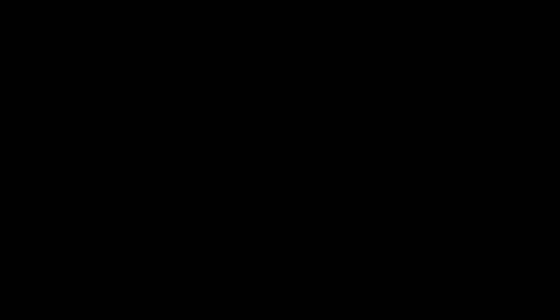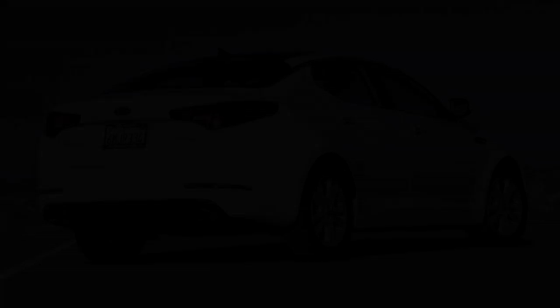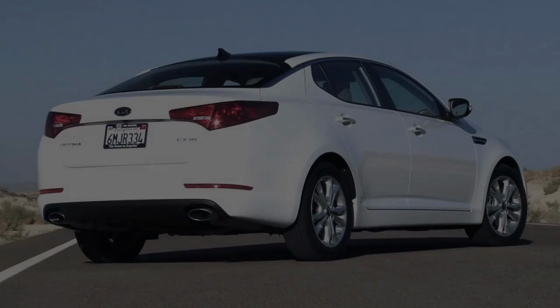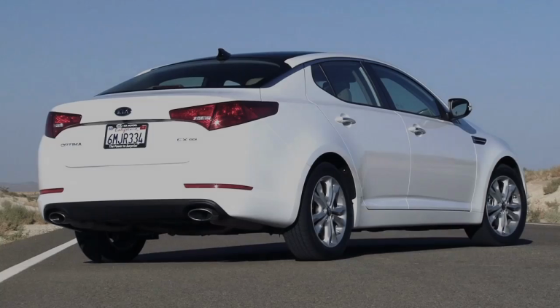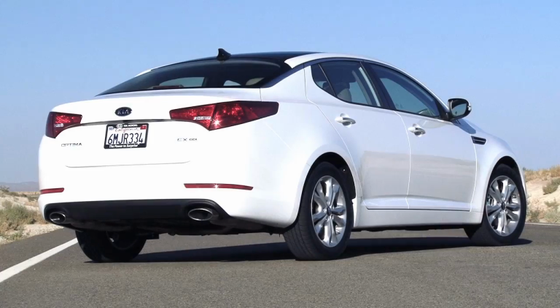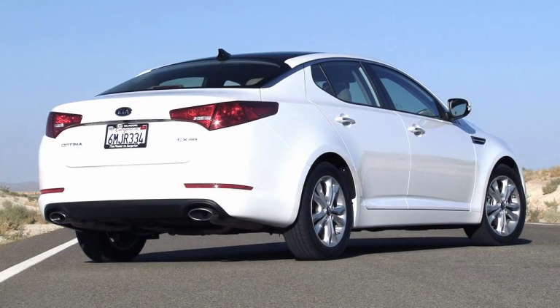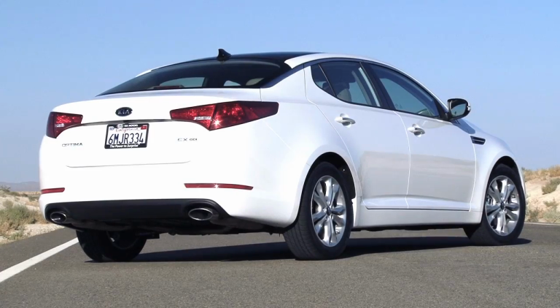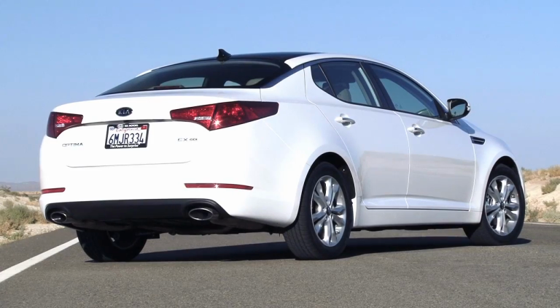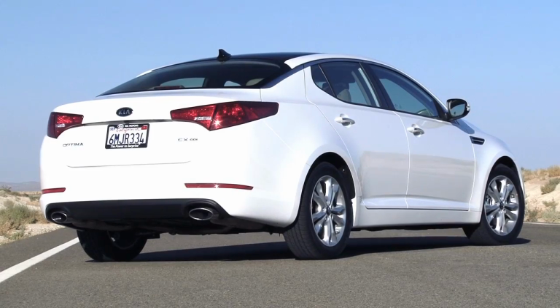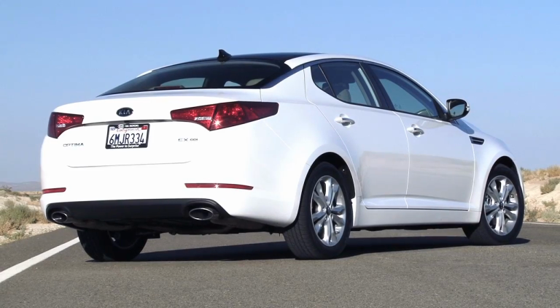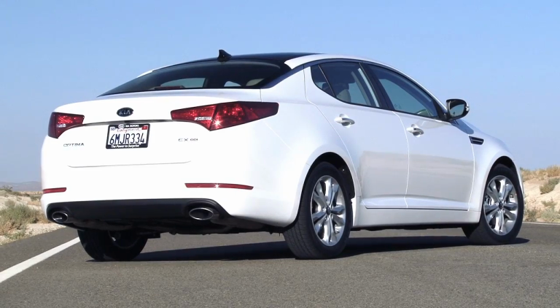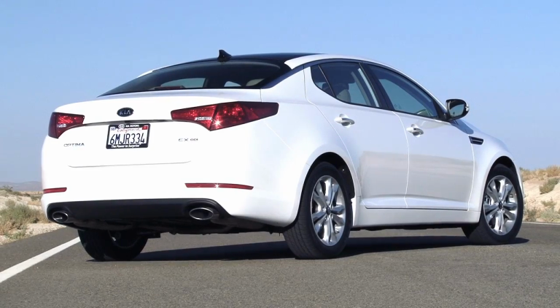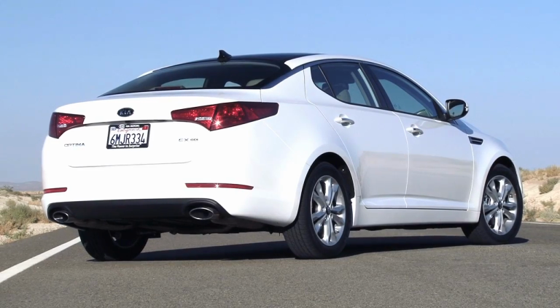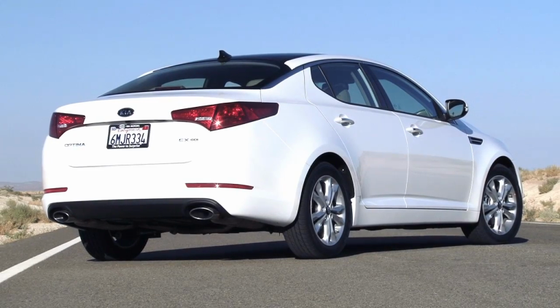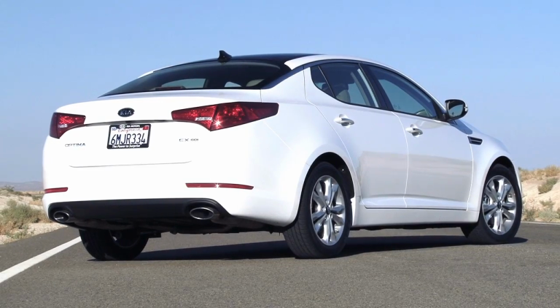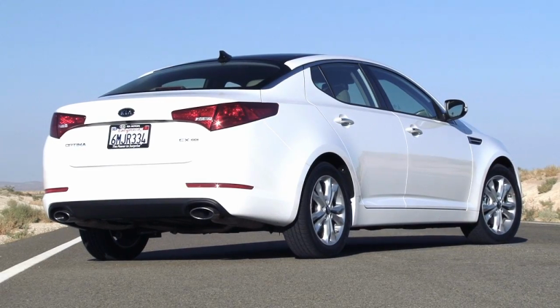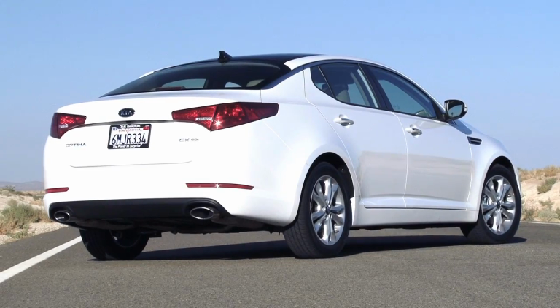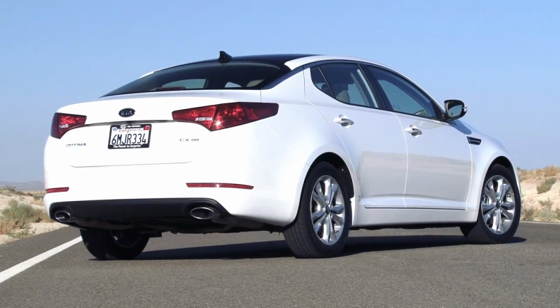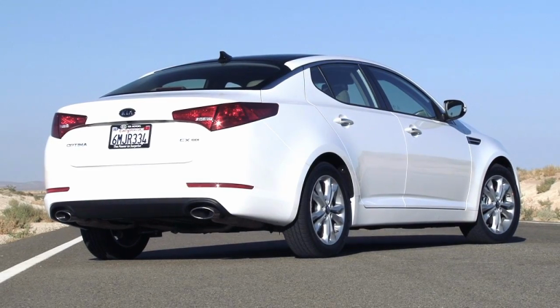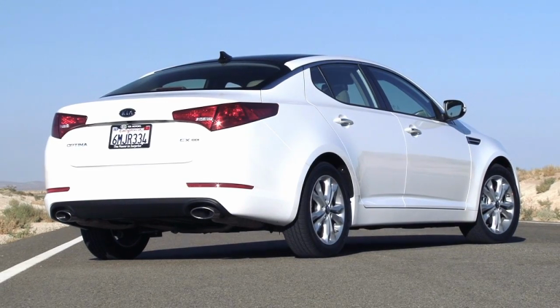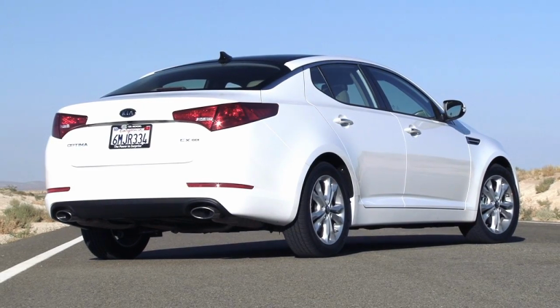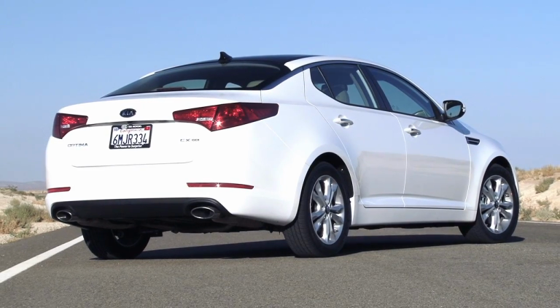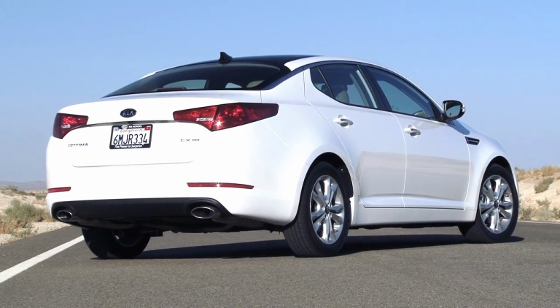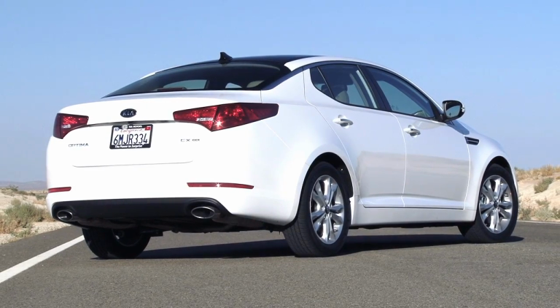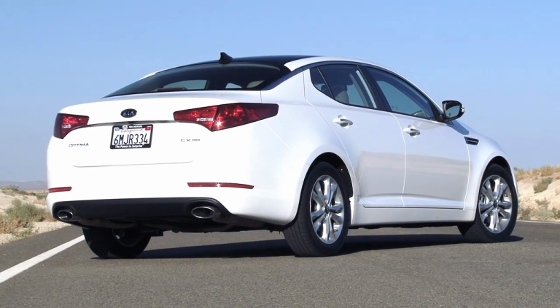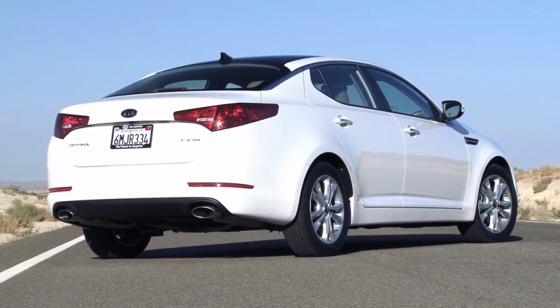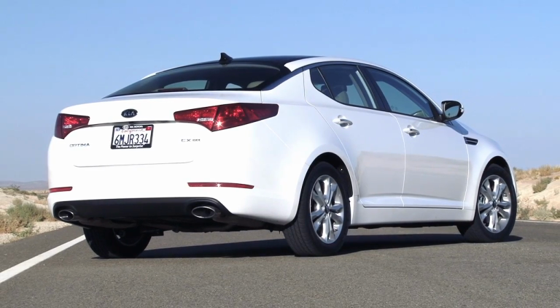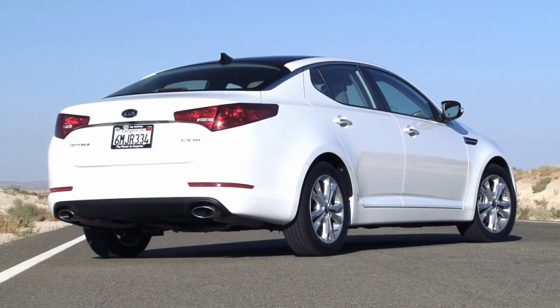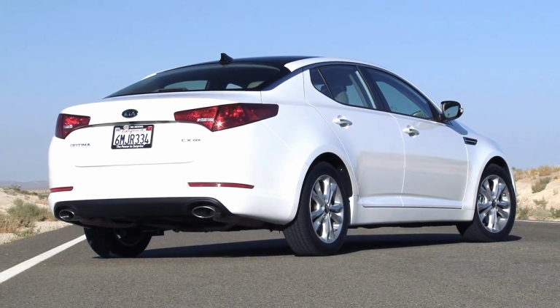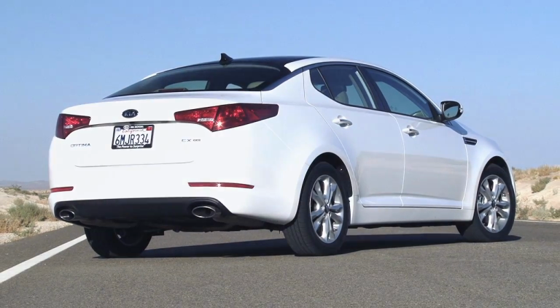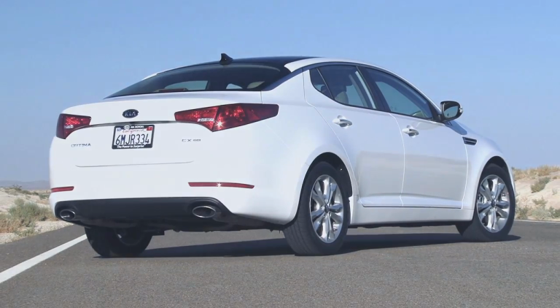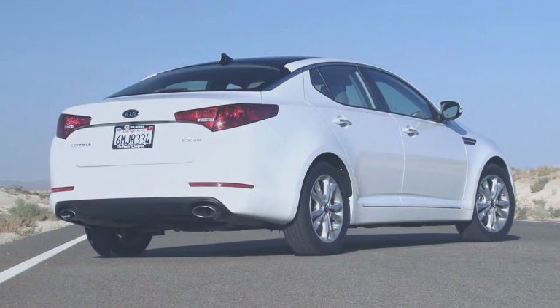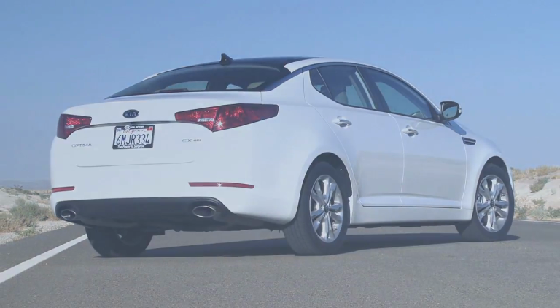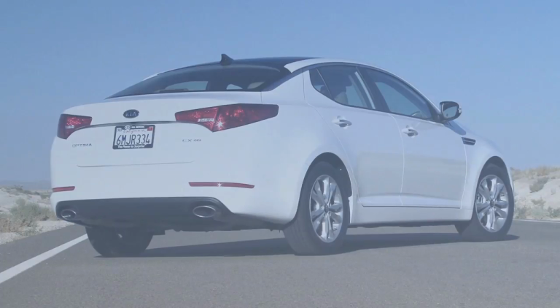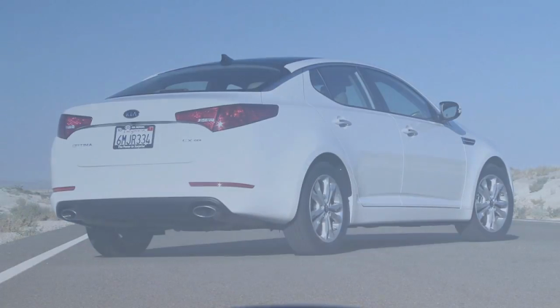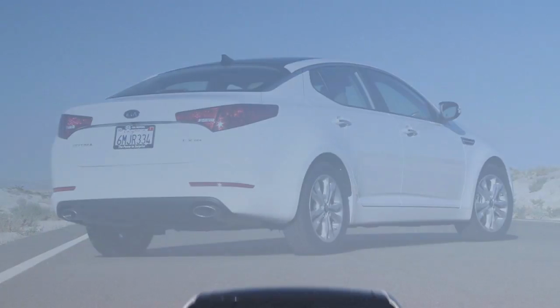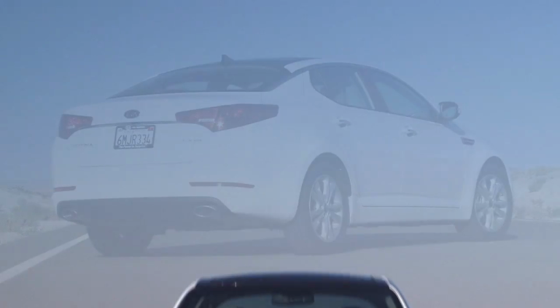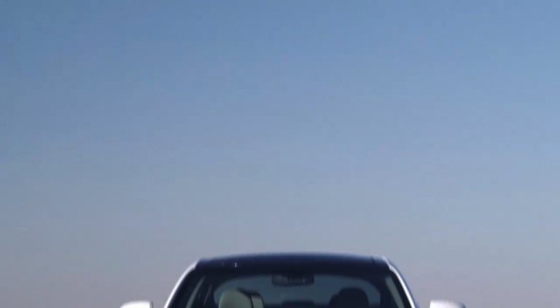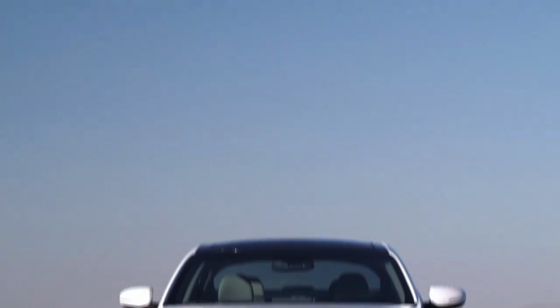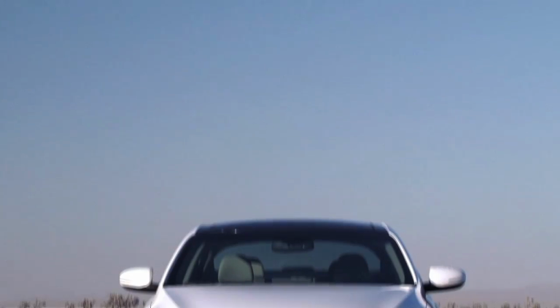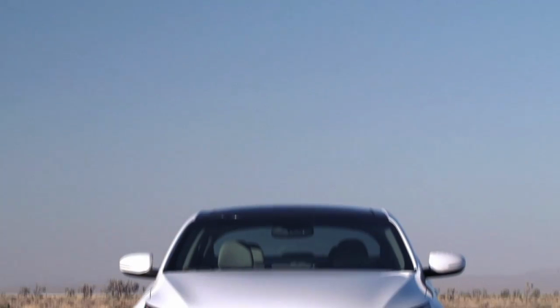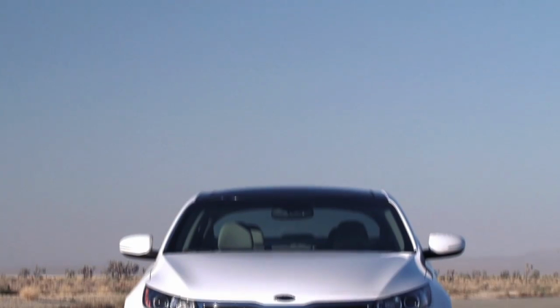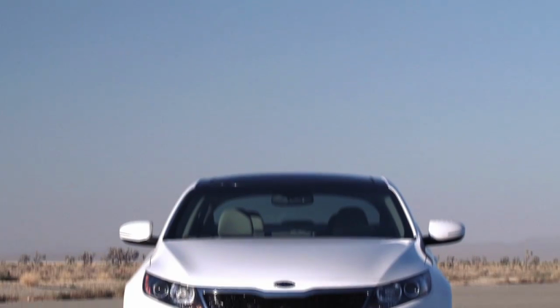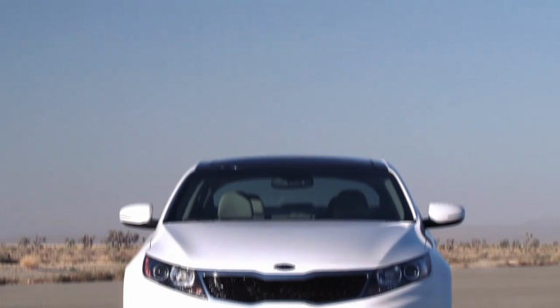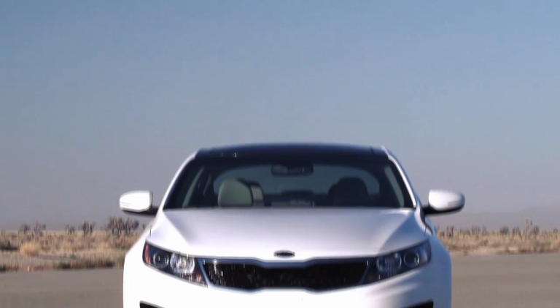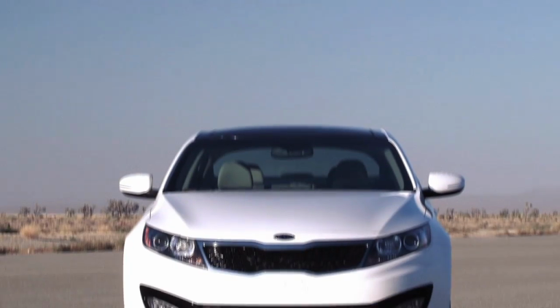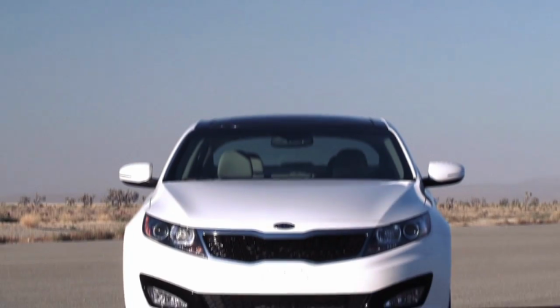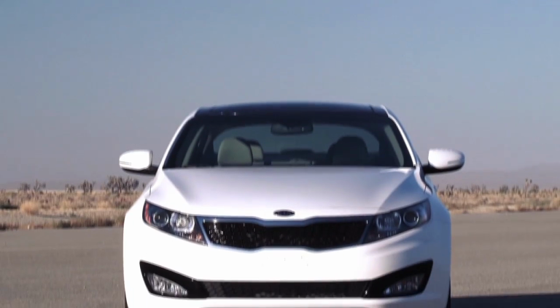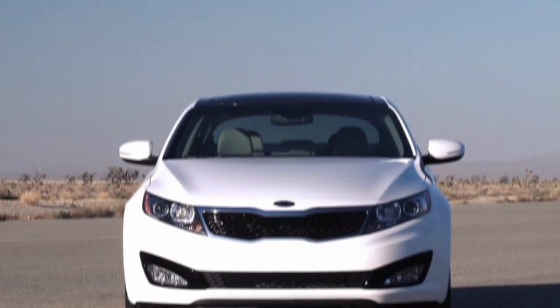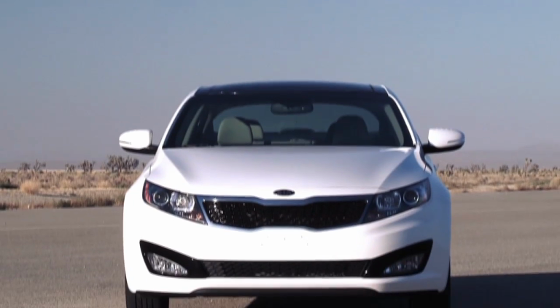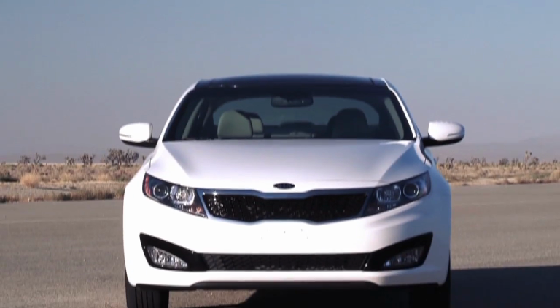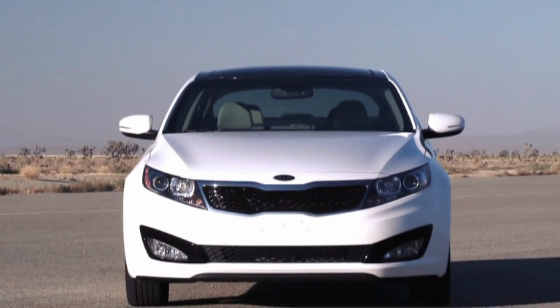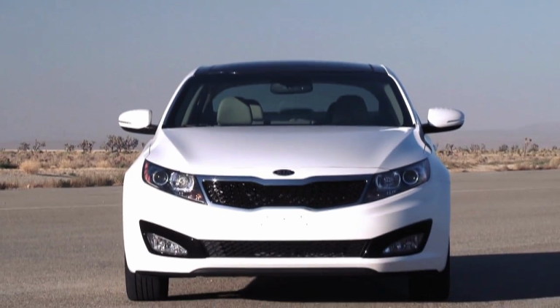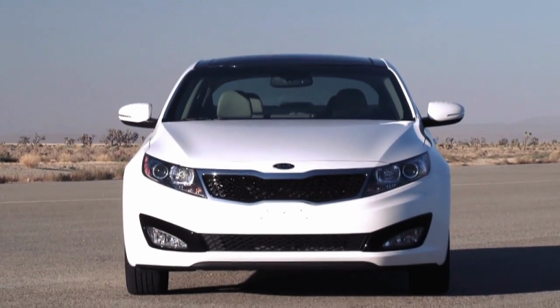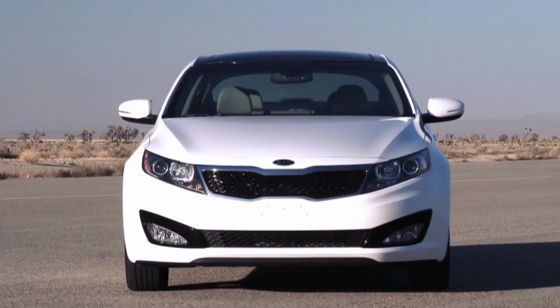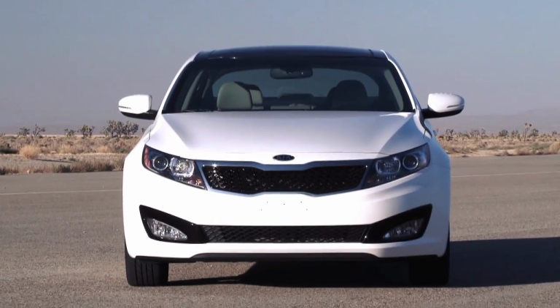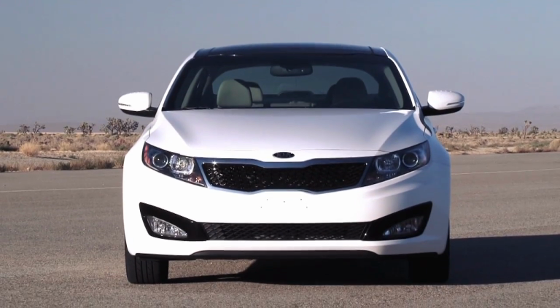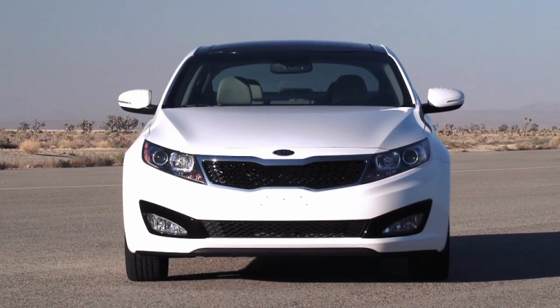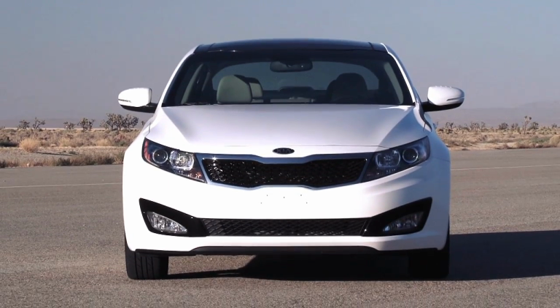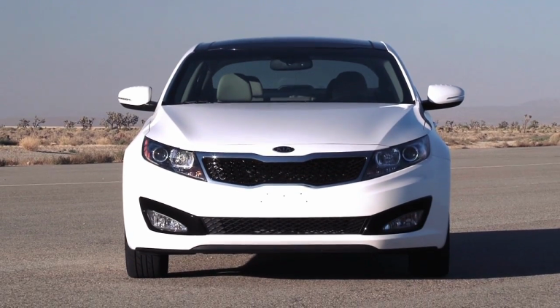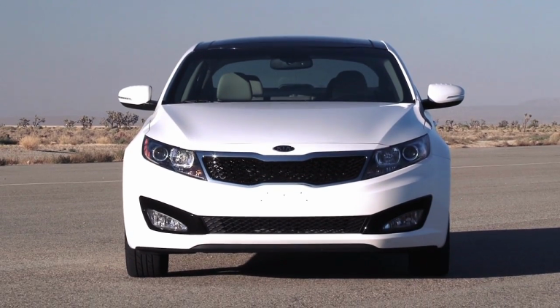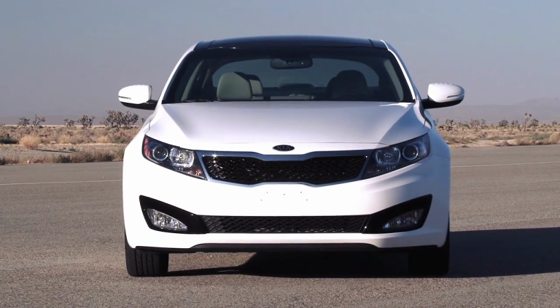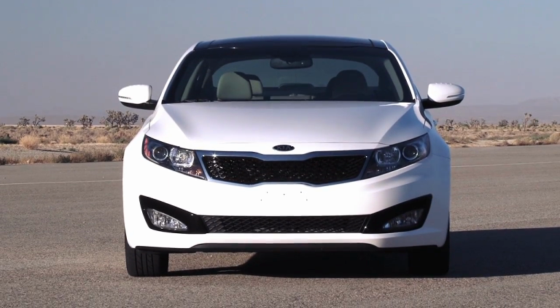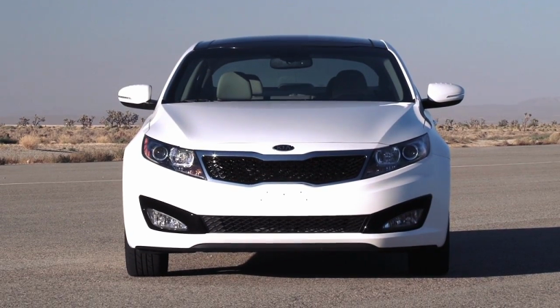While it's always lingered in the rather large shadows of its competition, Kia's Optima is all-new and ready to do battle for 2011.